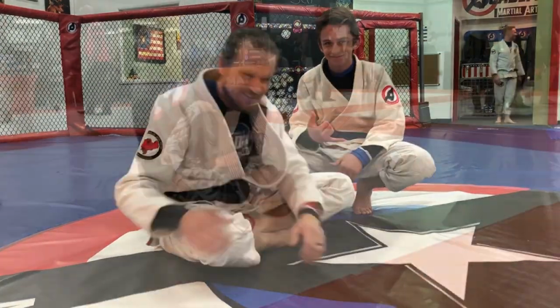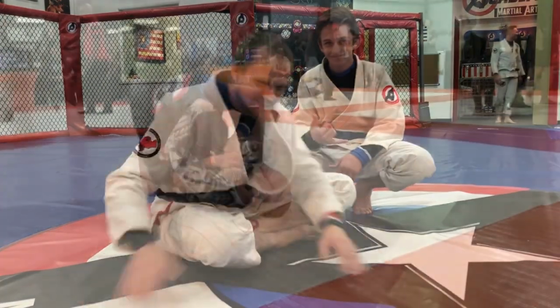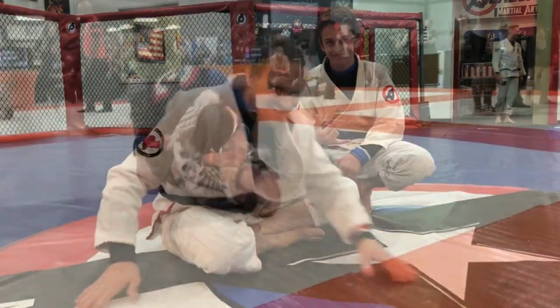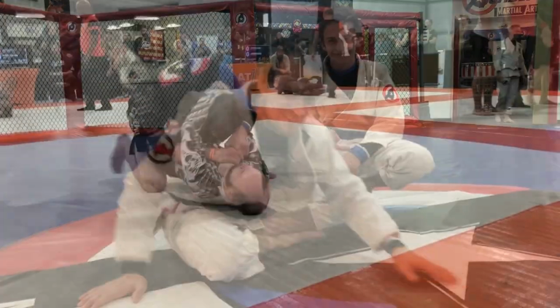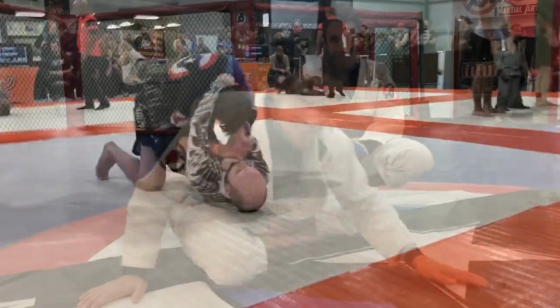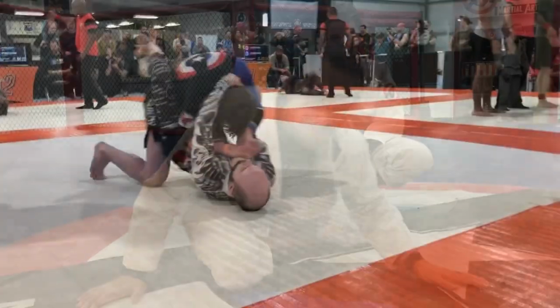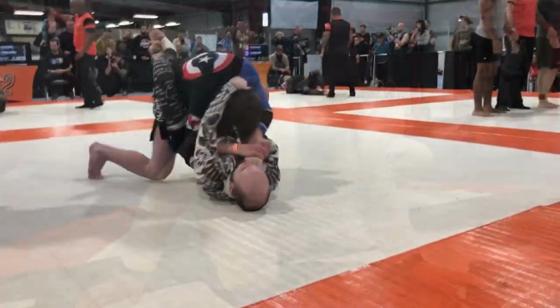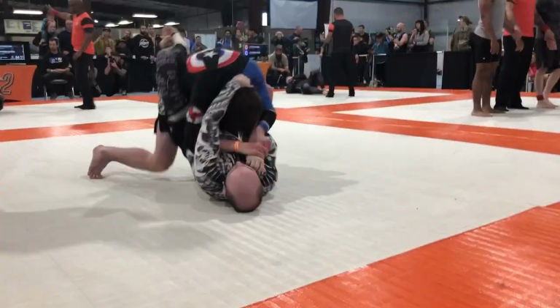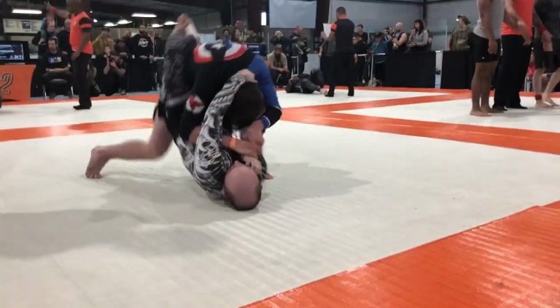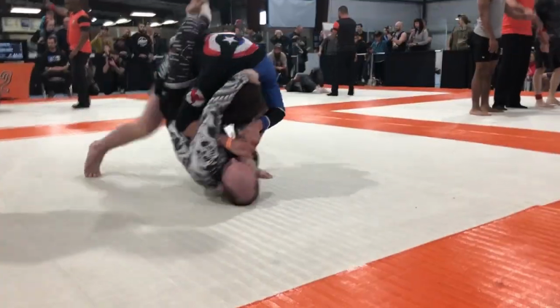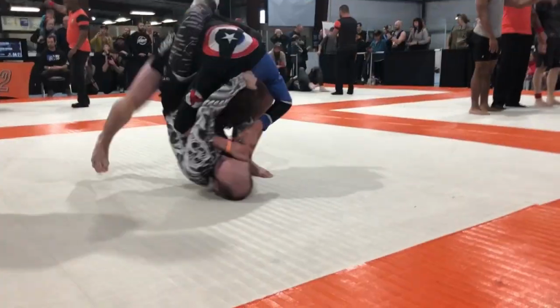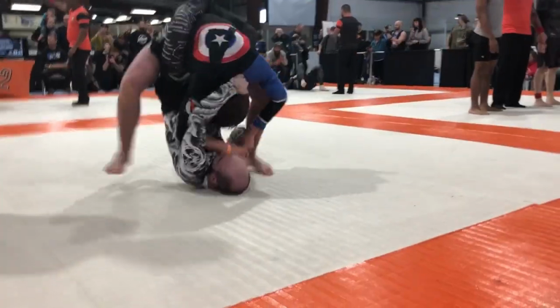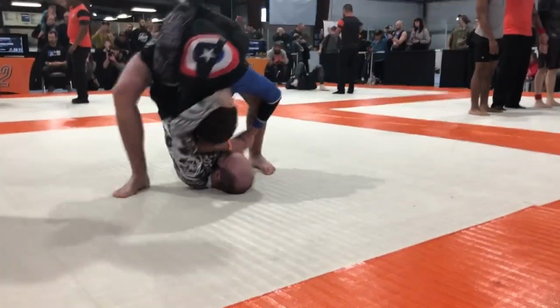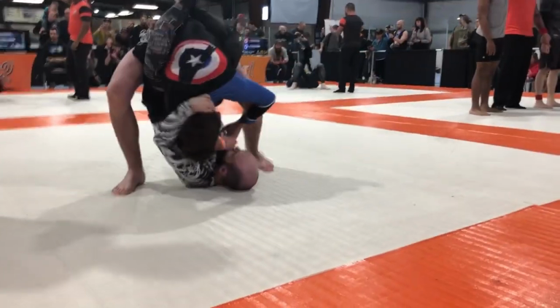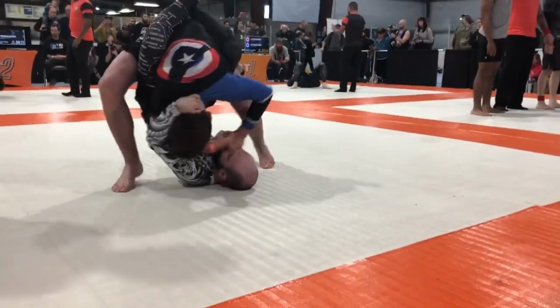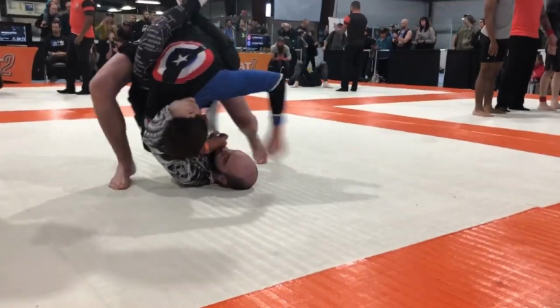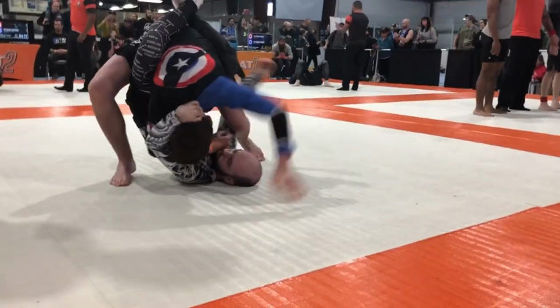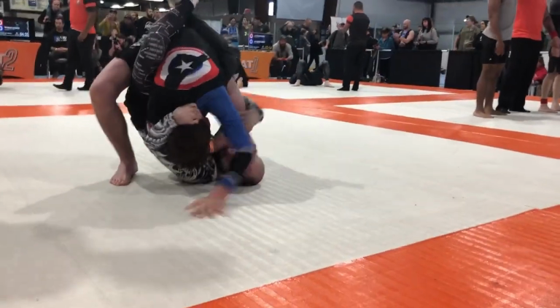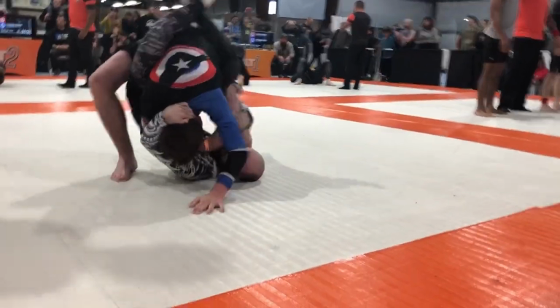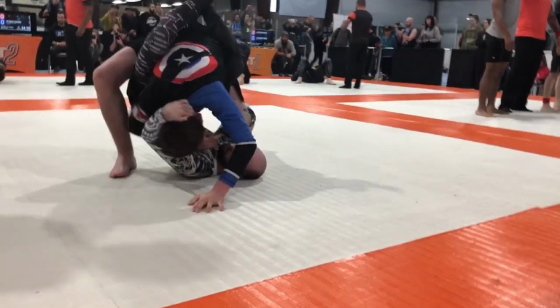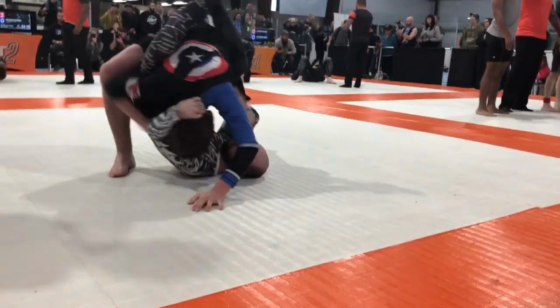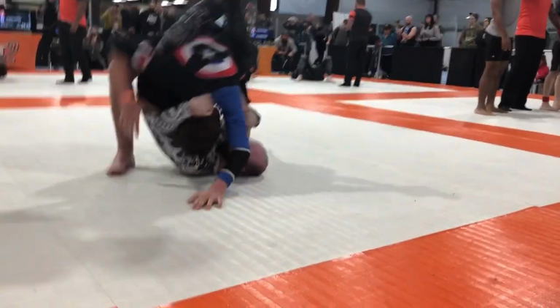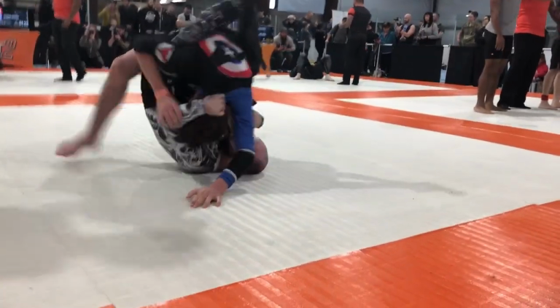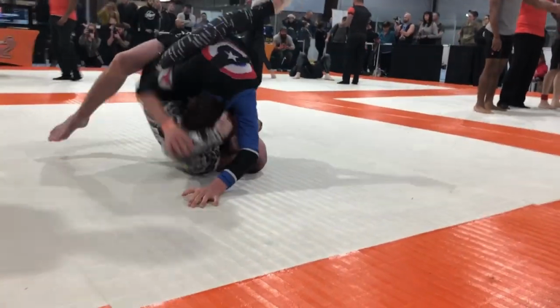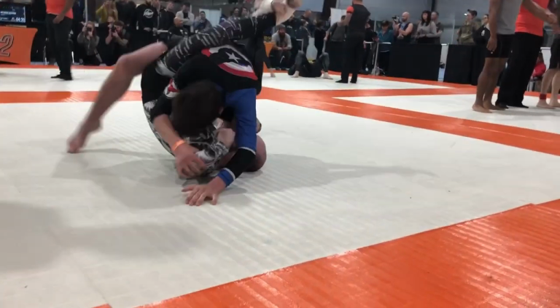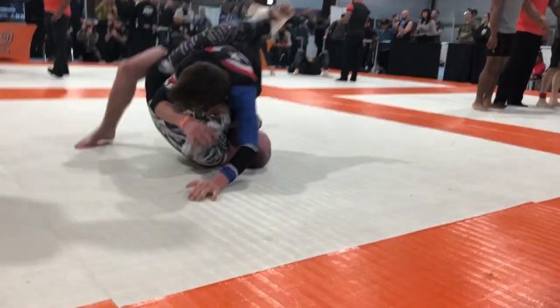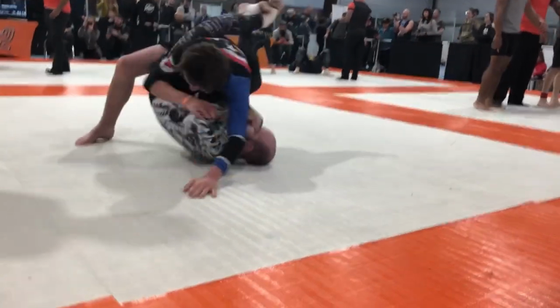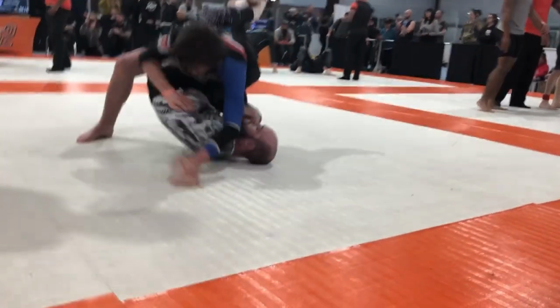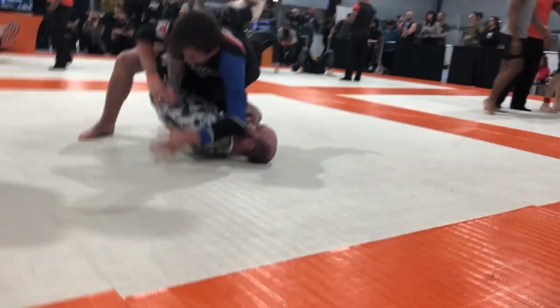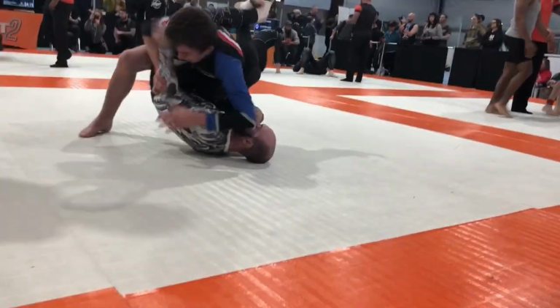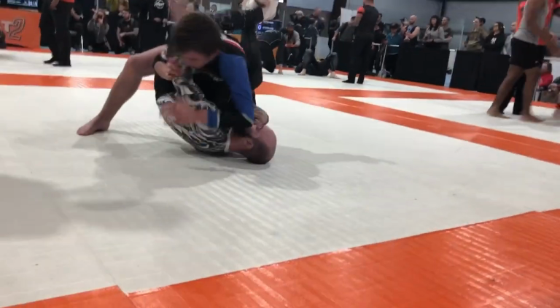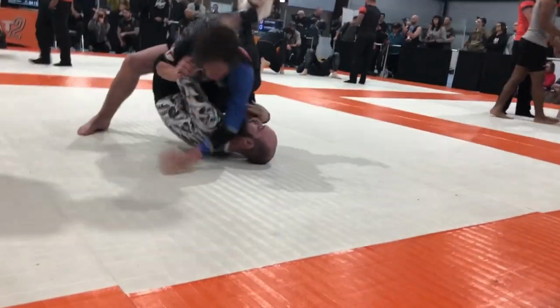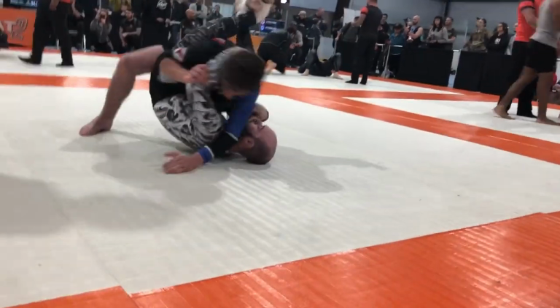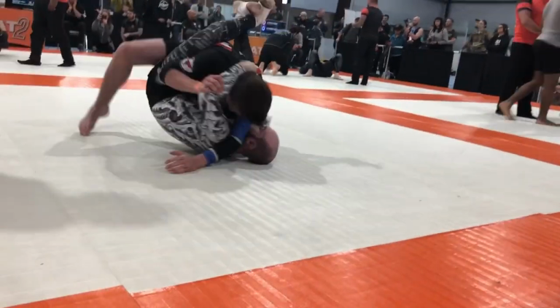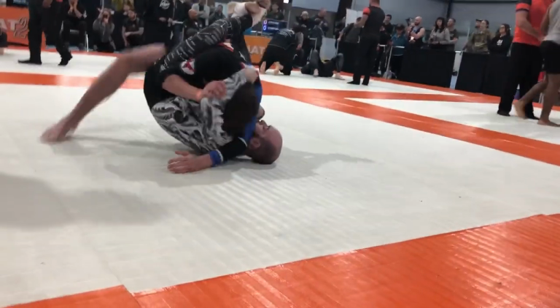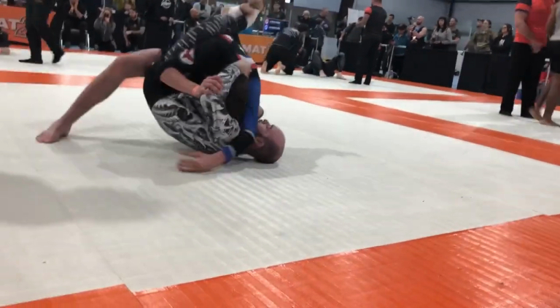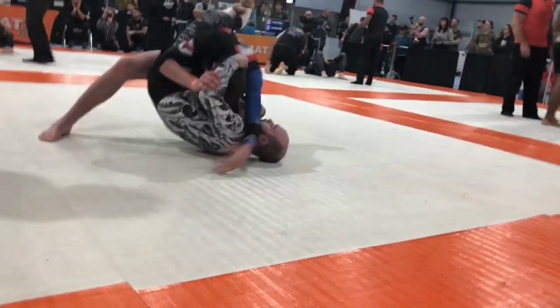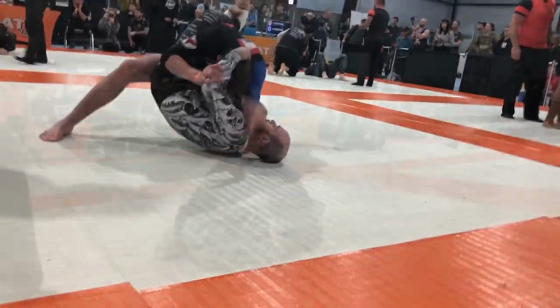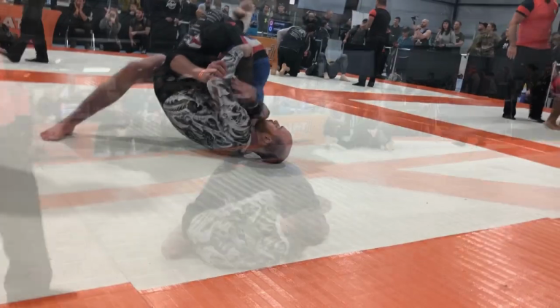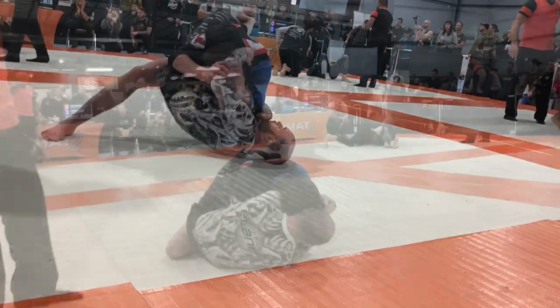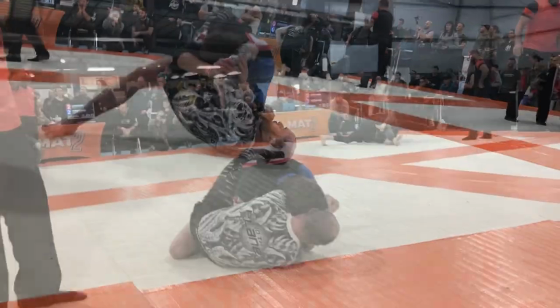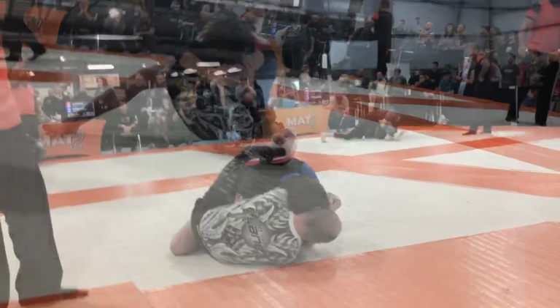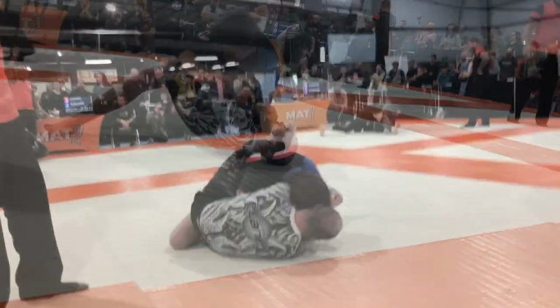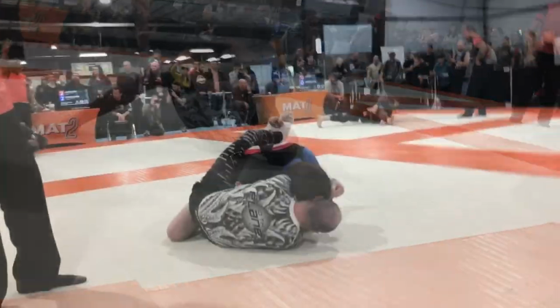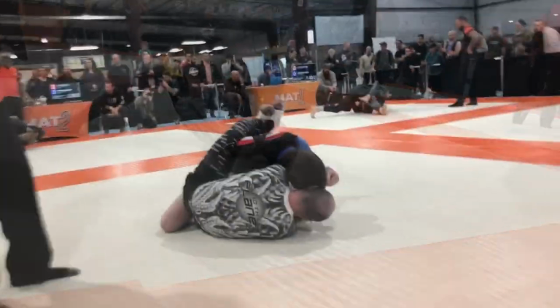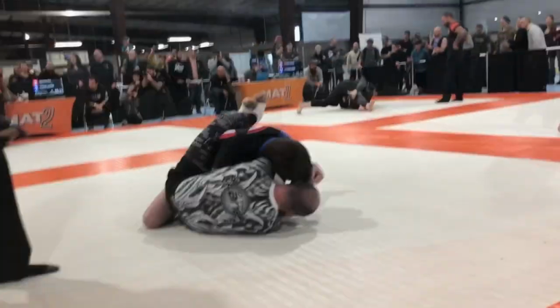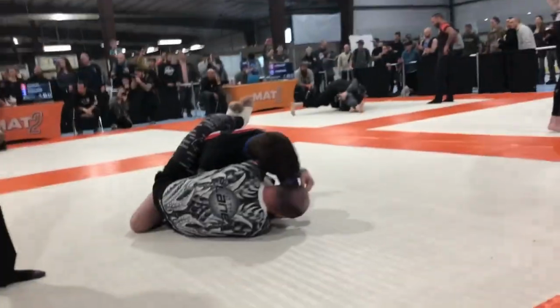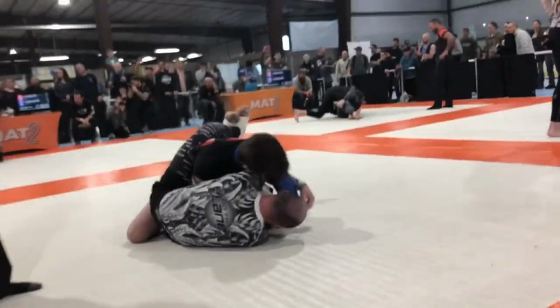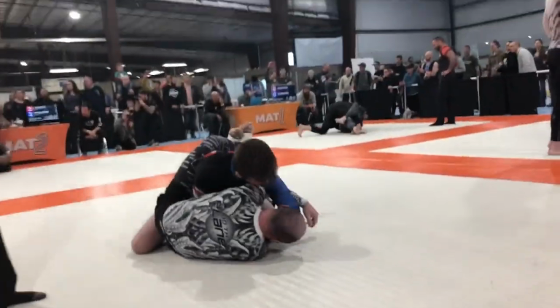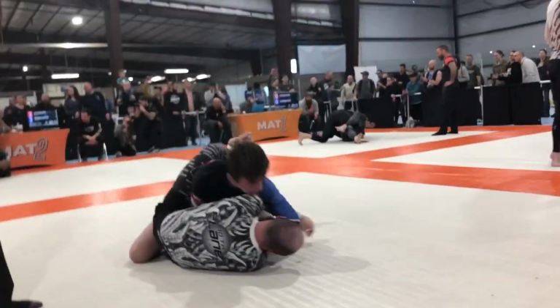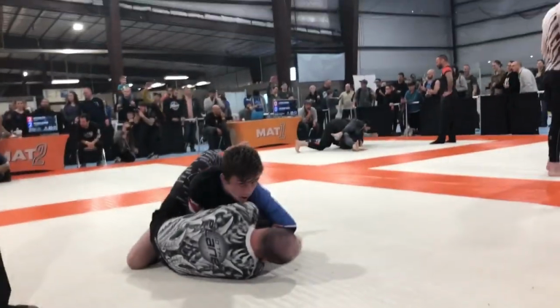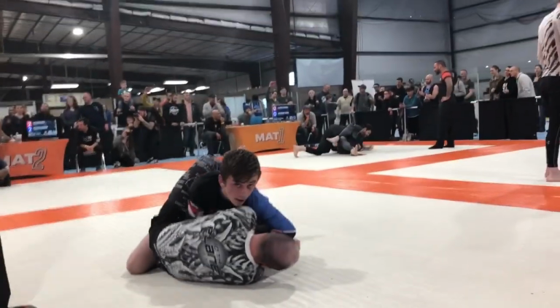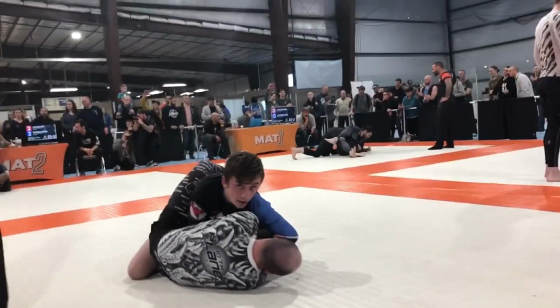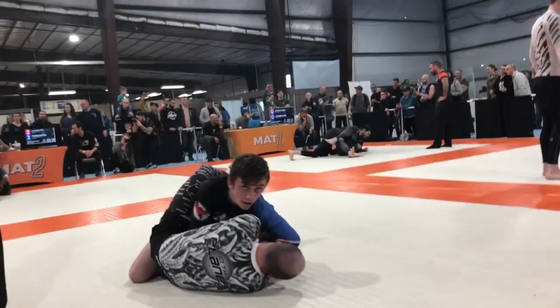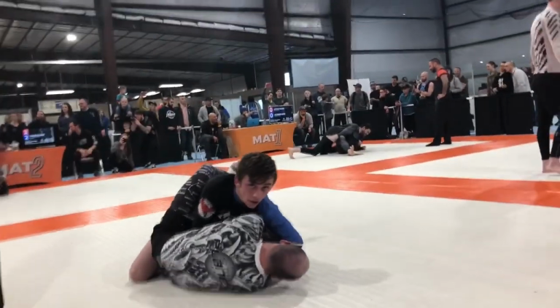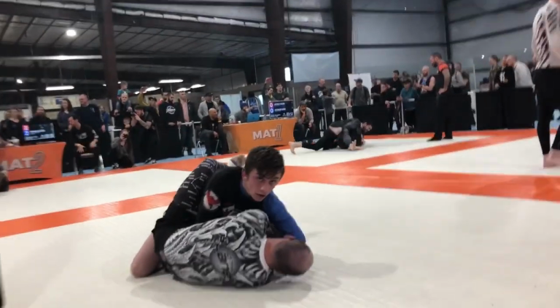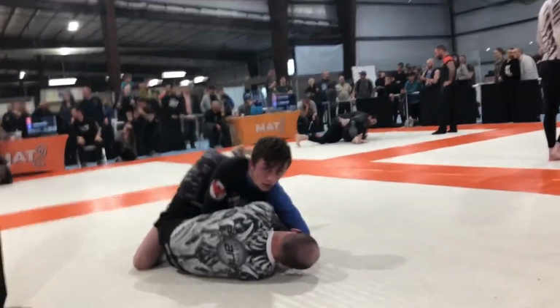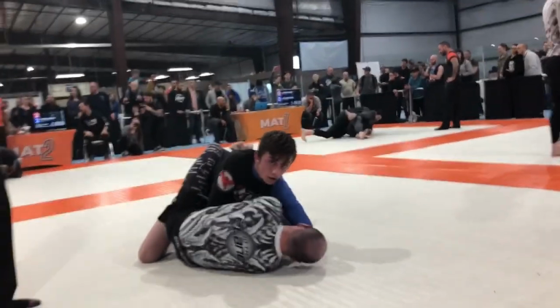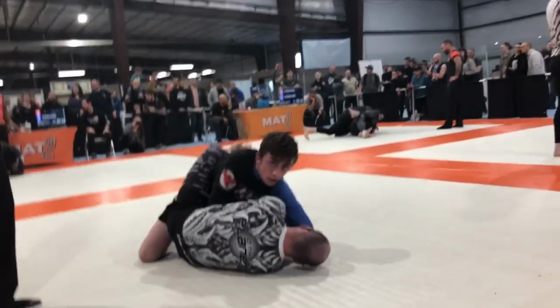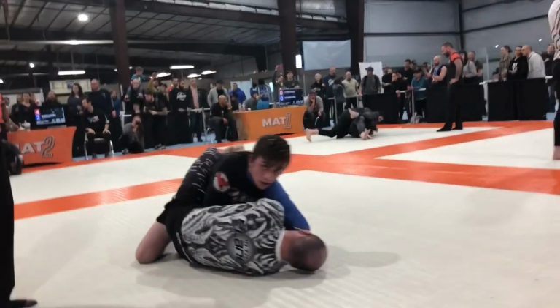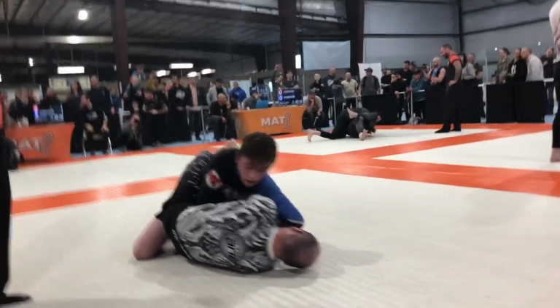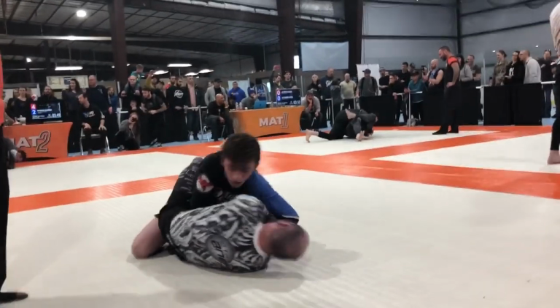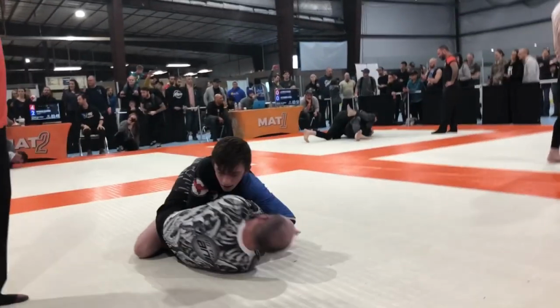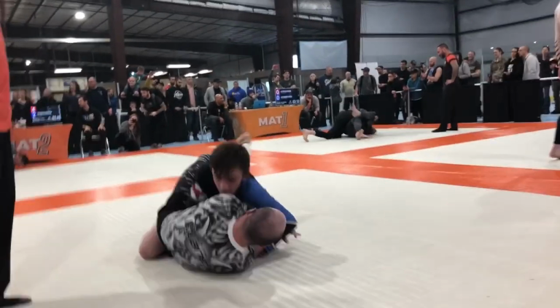Get up. Take his hand off your head and get up. Find that sweet spot, Caleb. Find that spot.